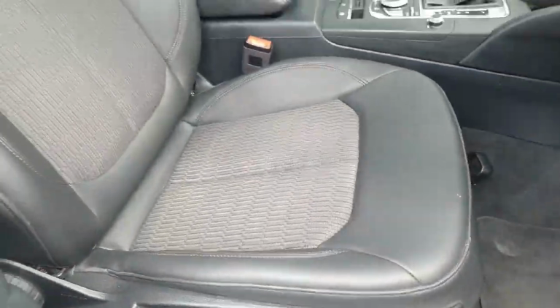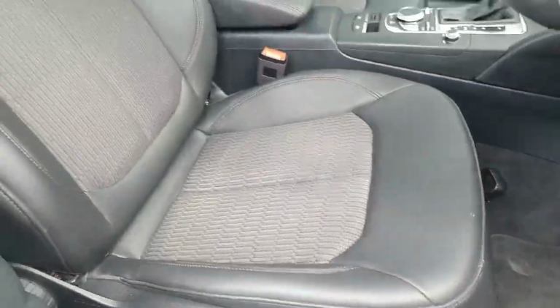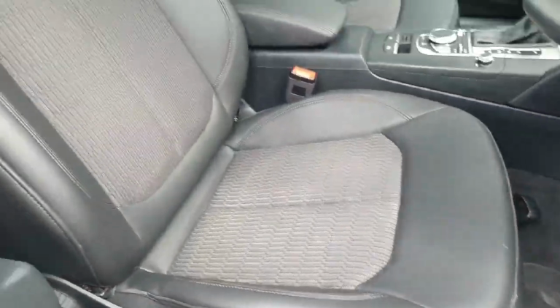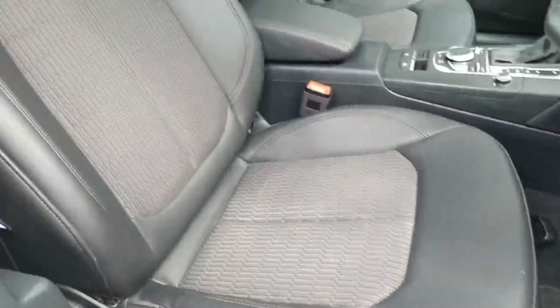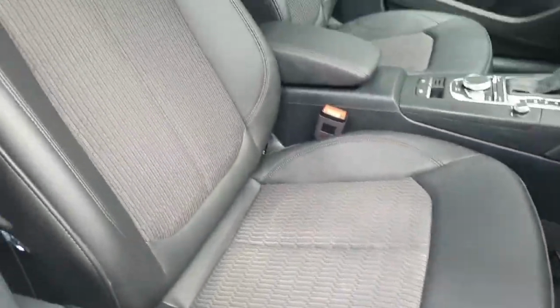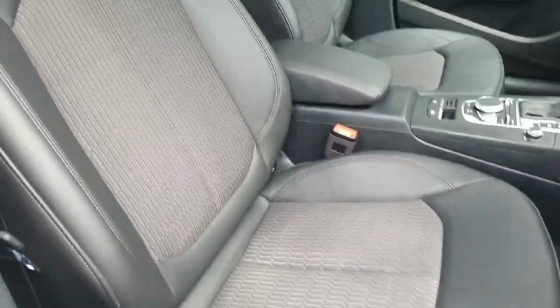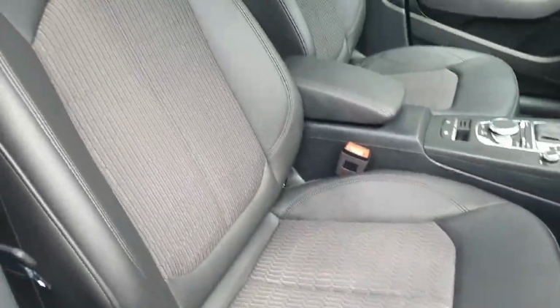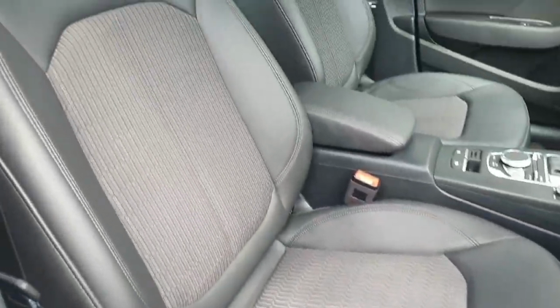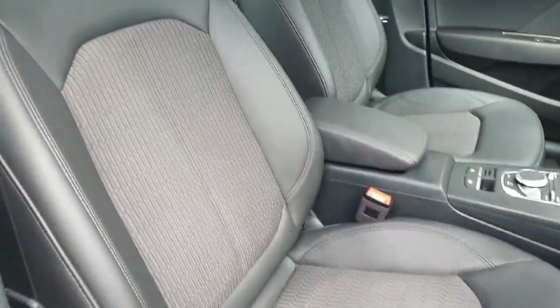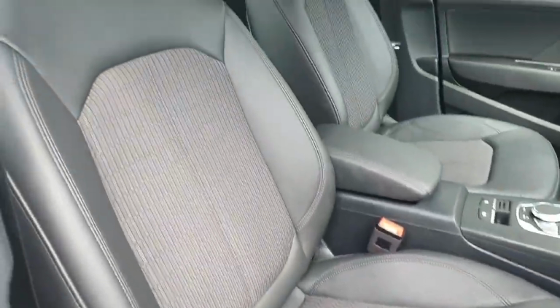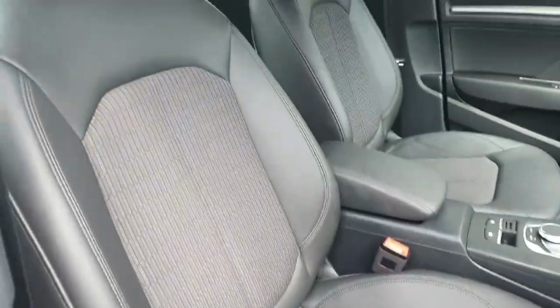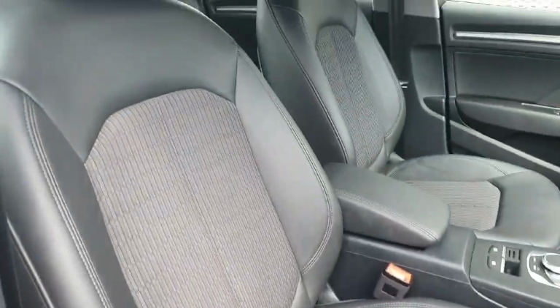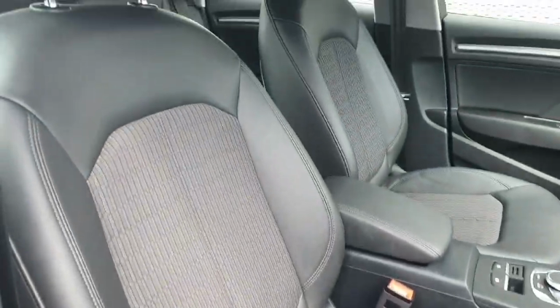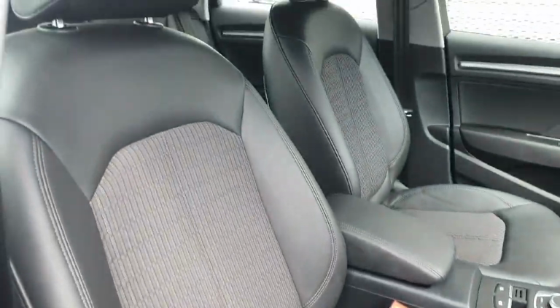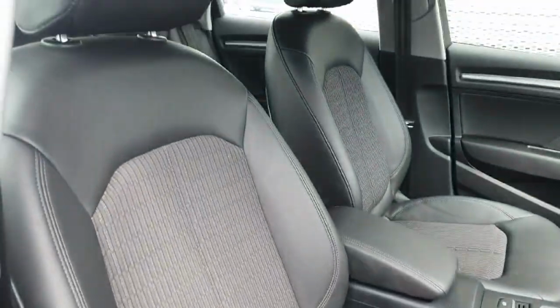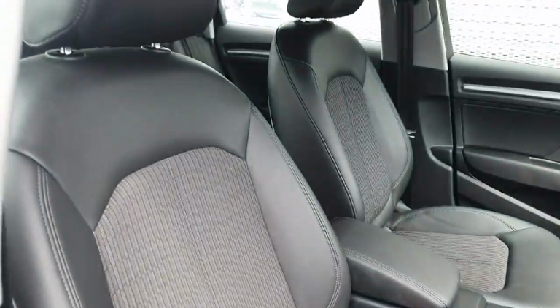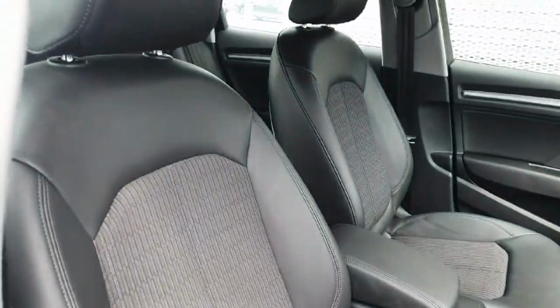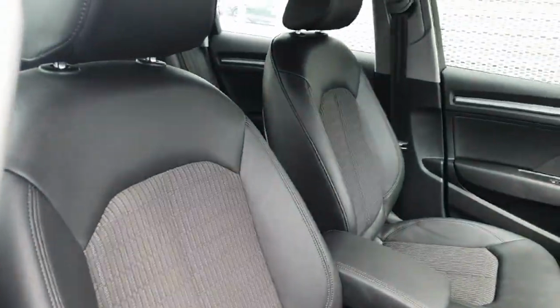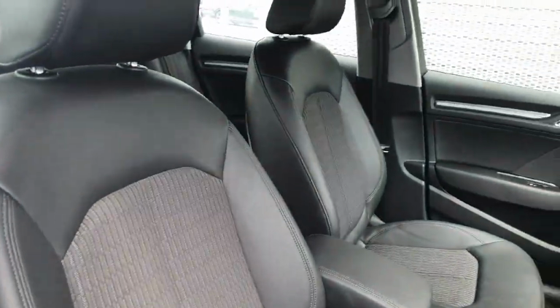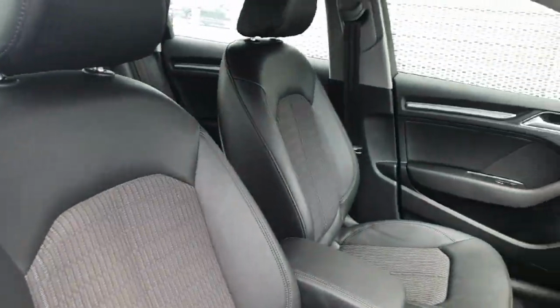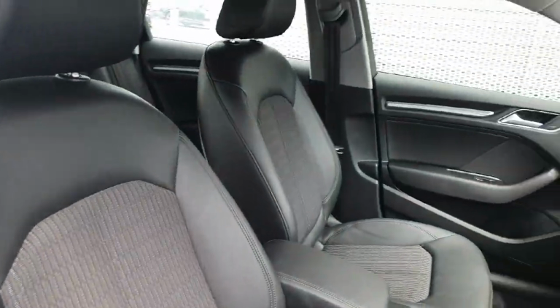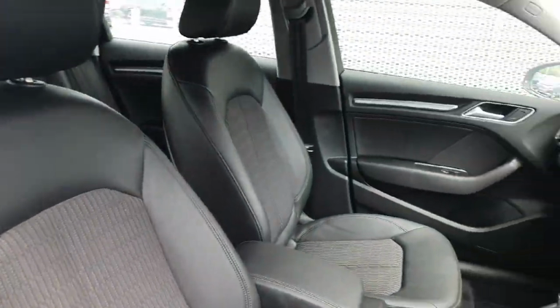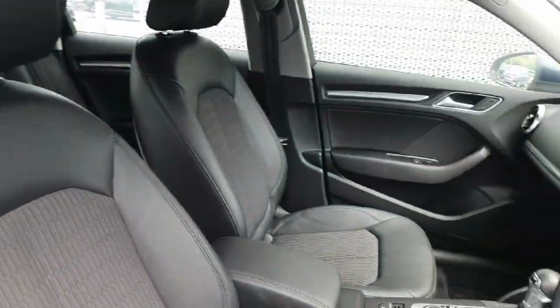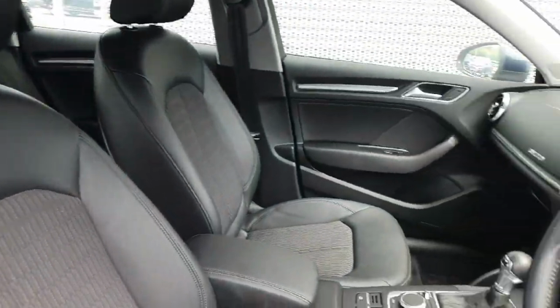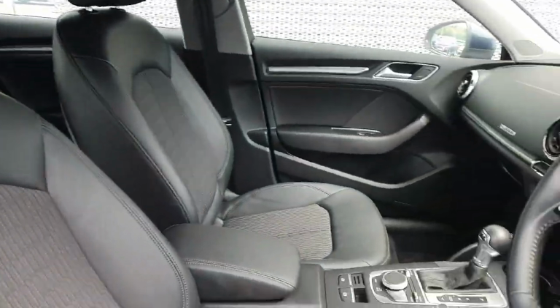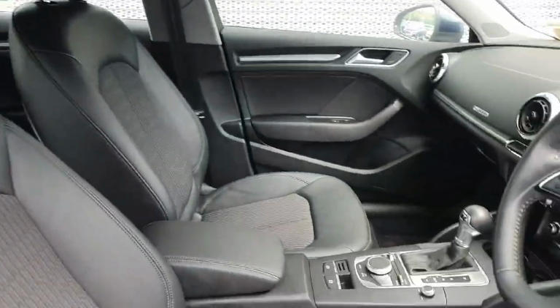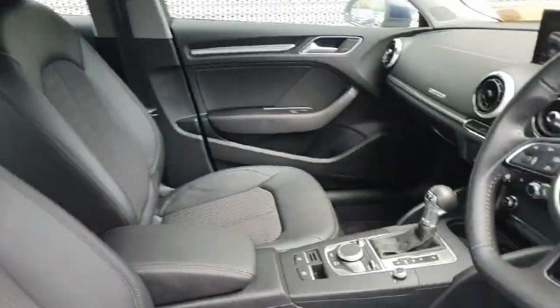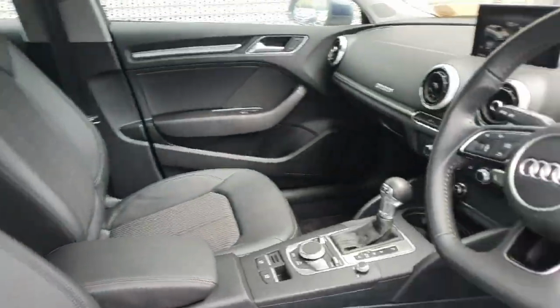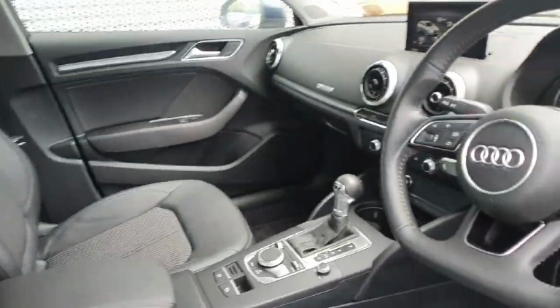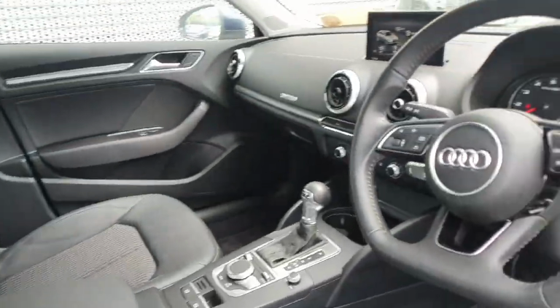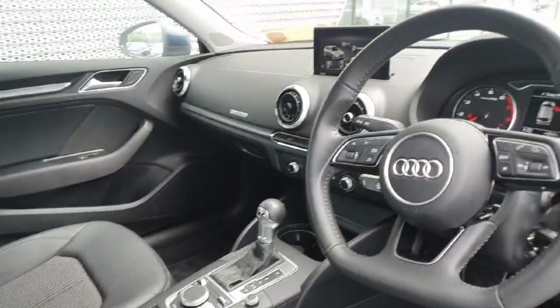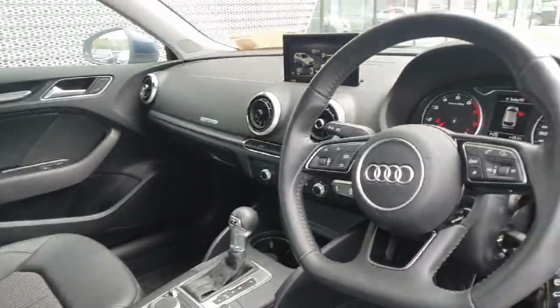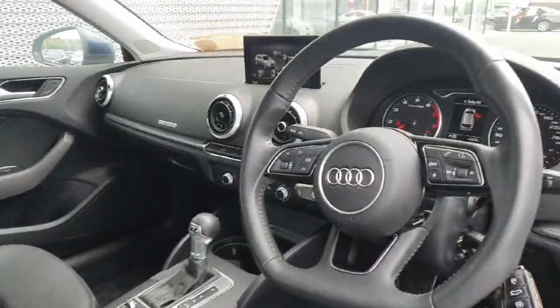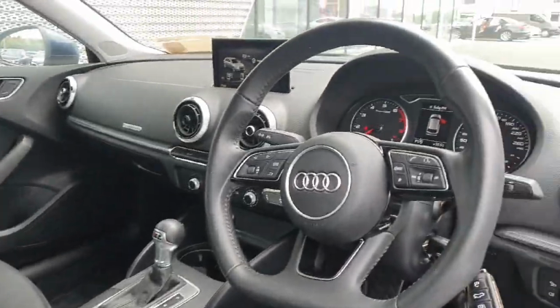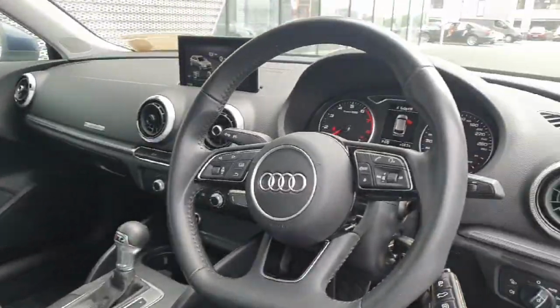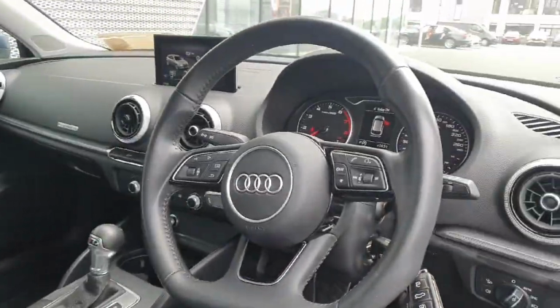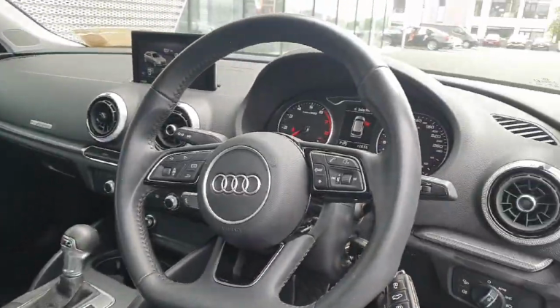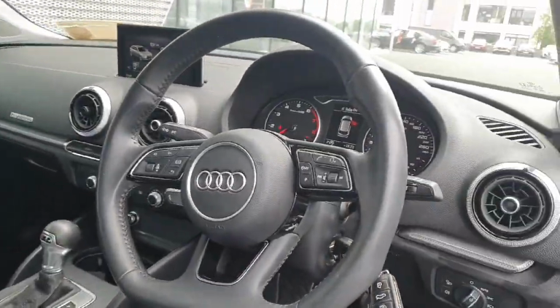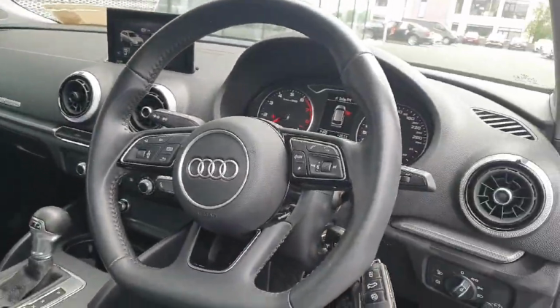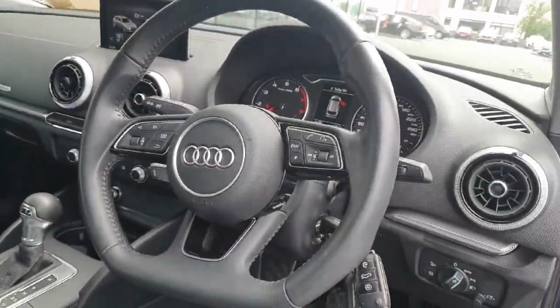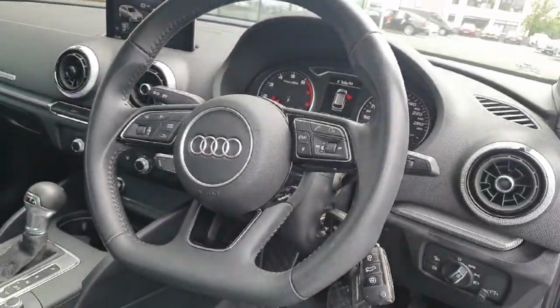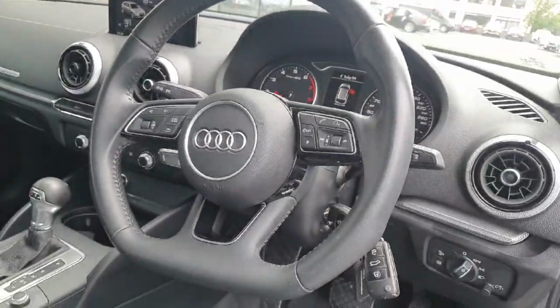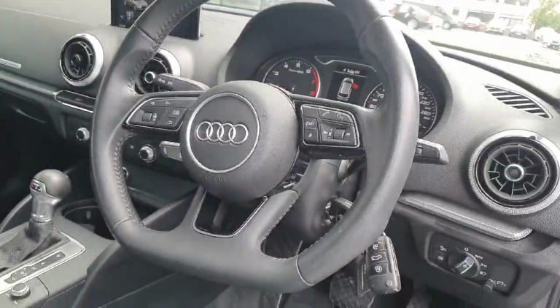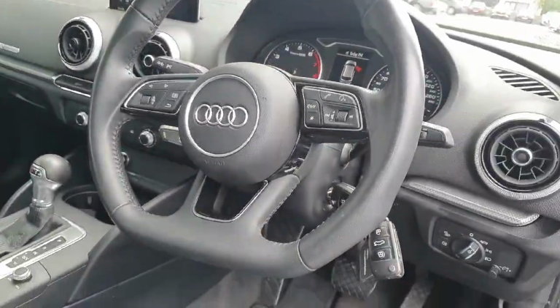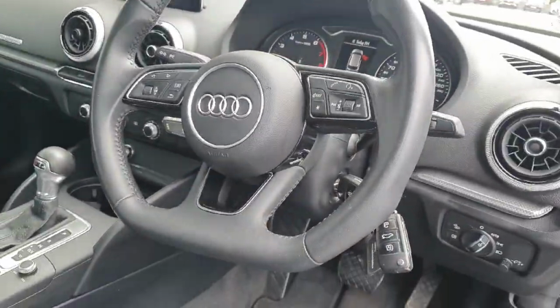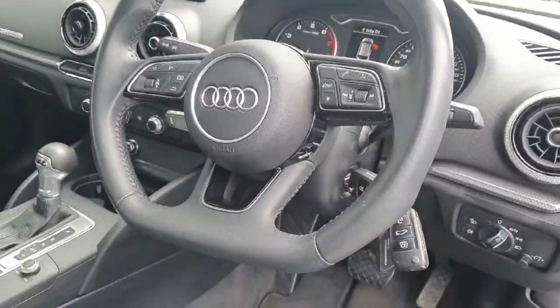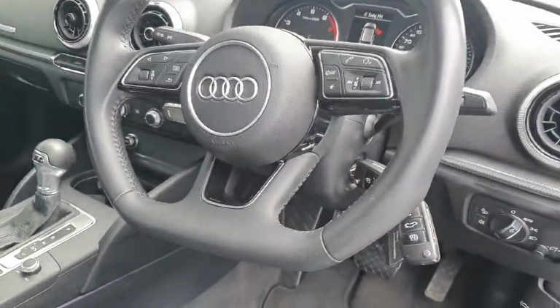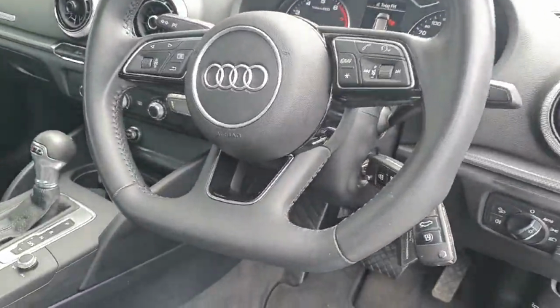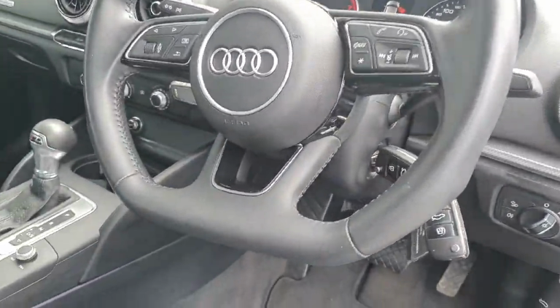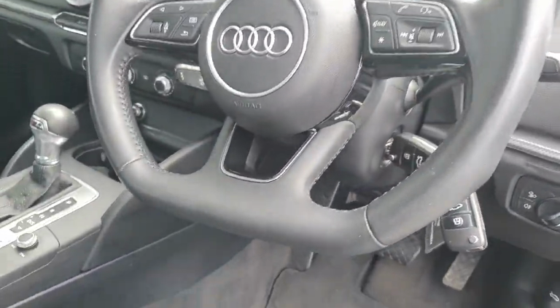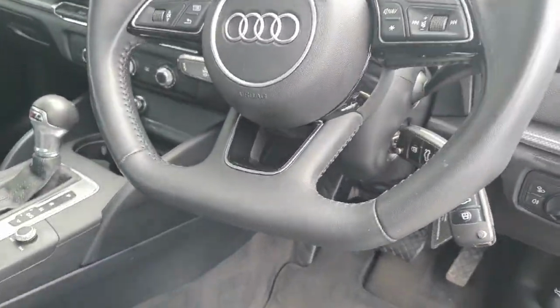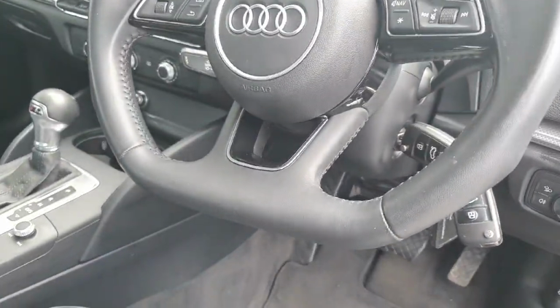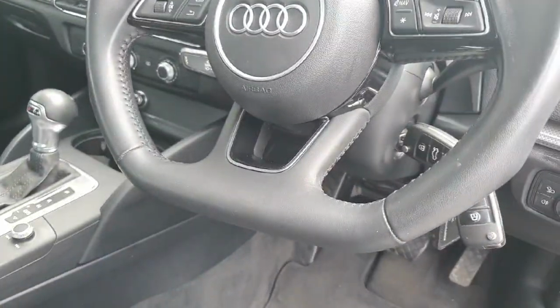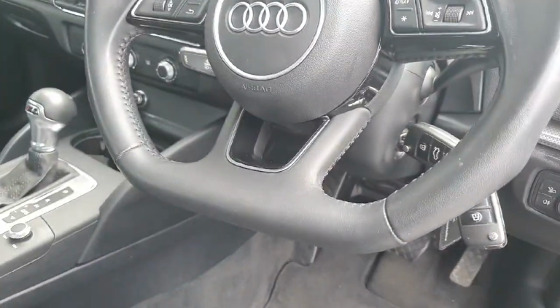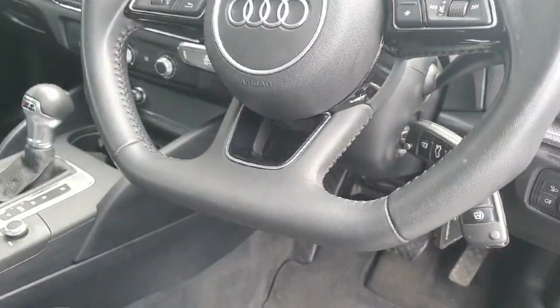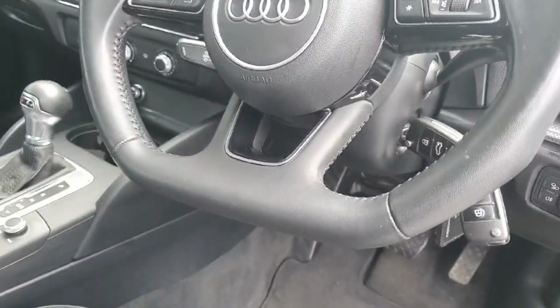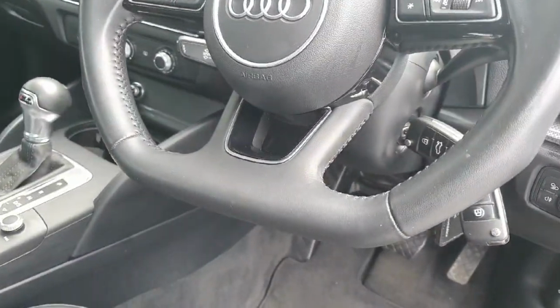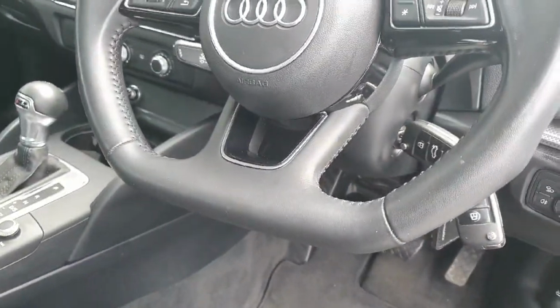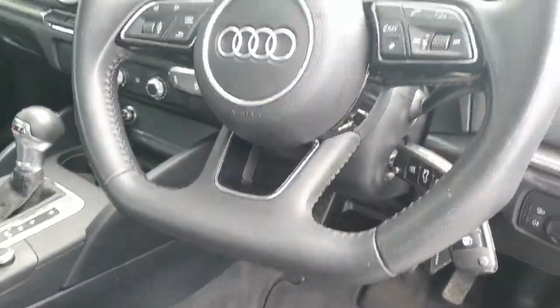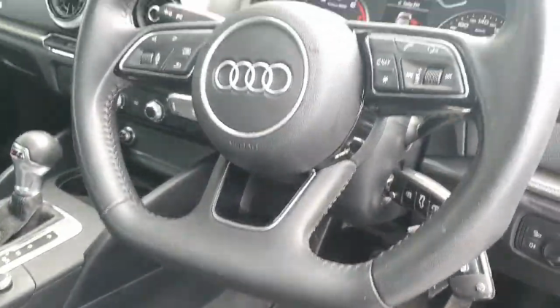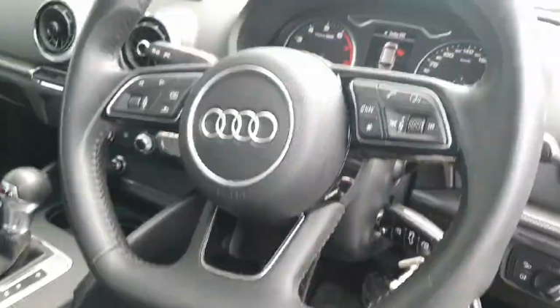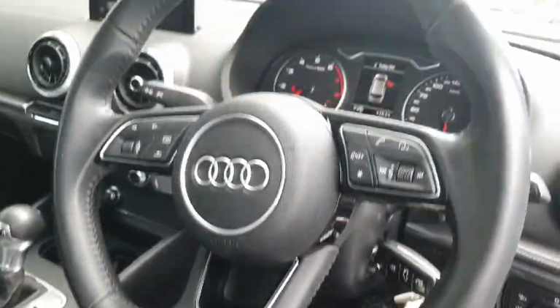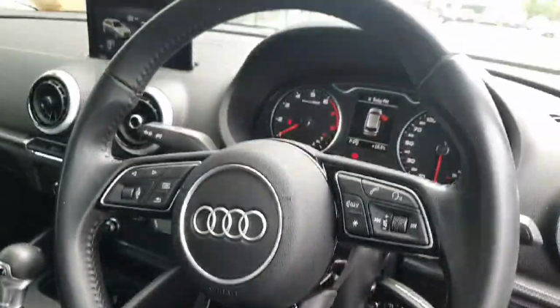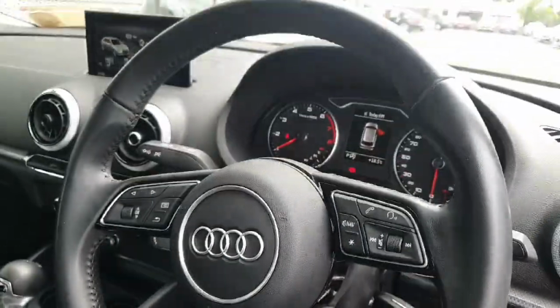Check out your front seats. You've also got the flat bottom steering wheel as well, which is a nice feature.